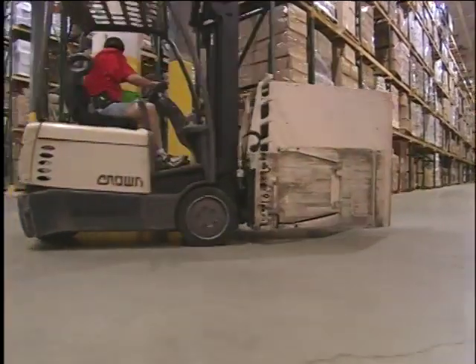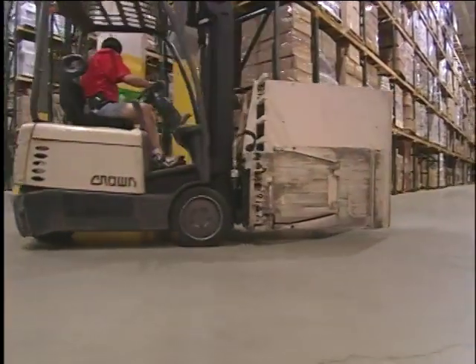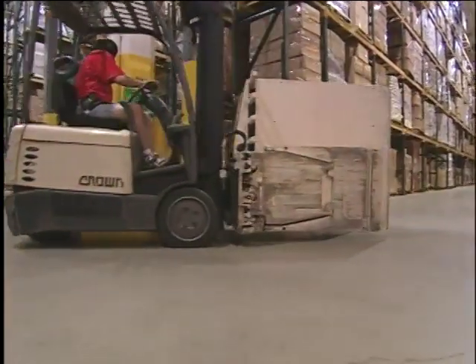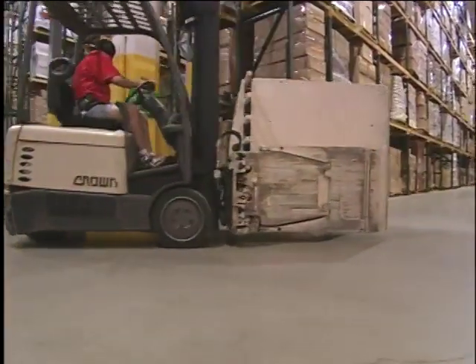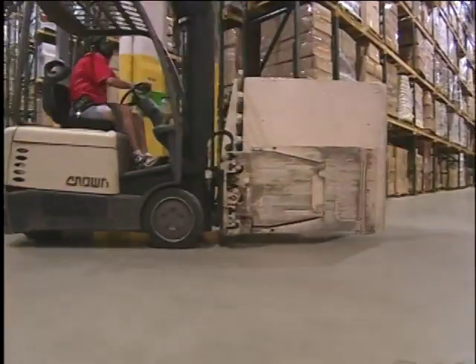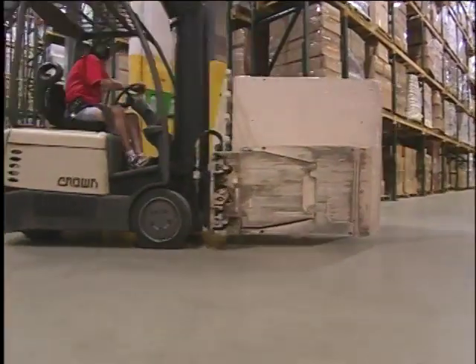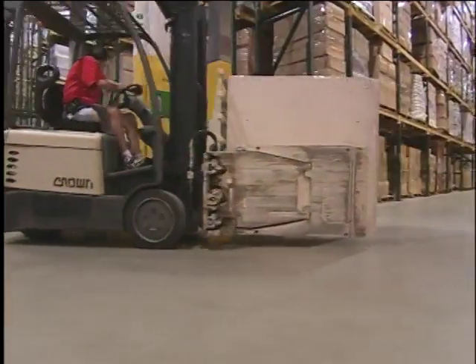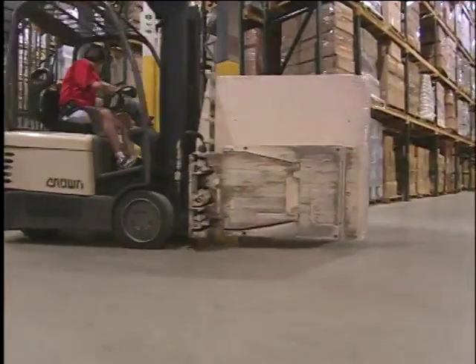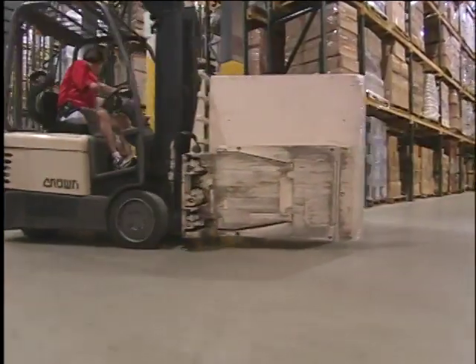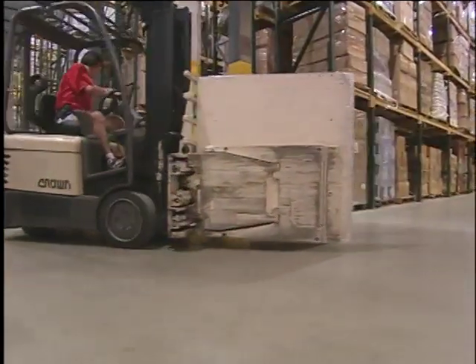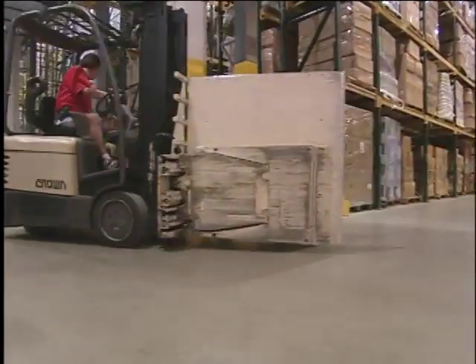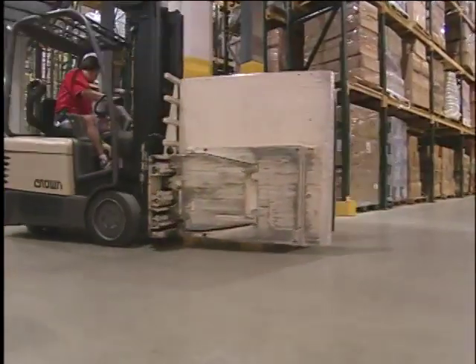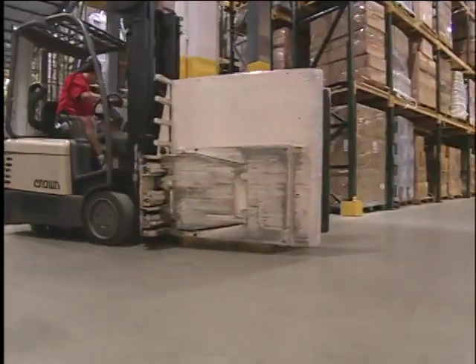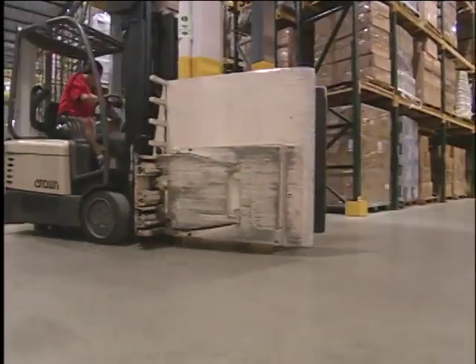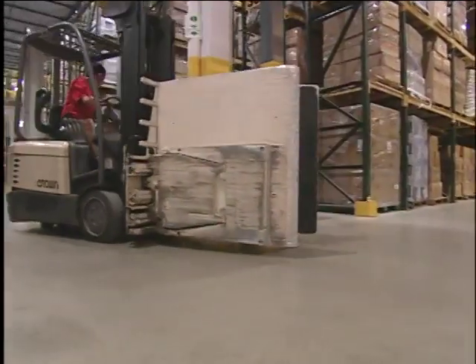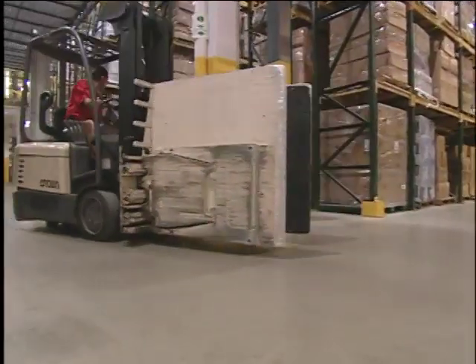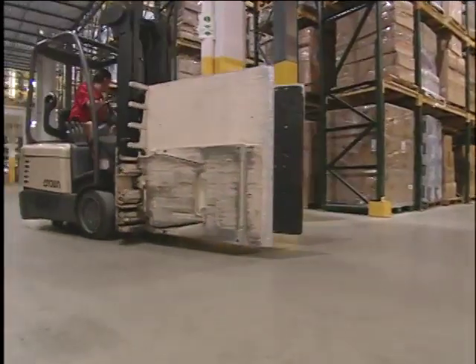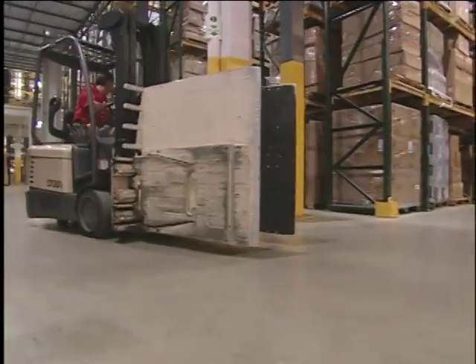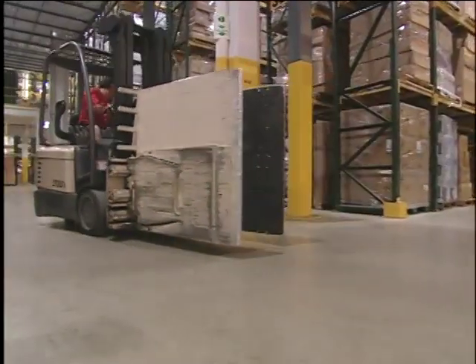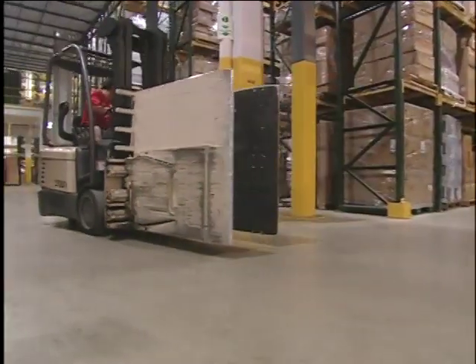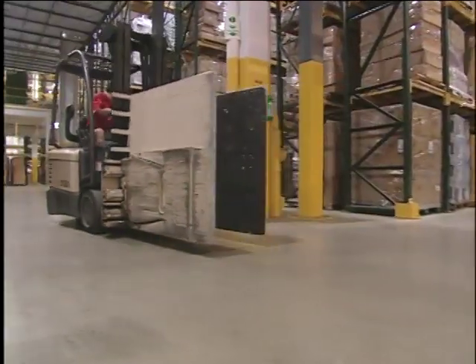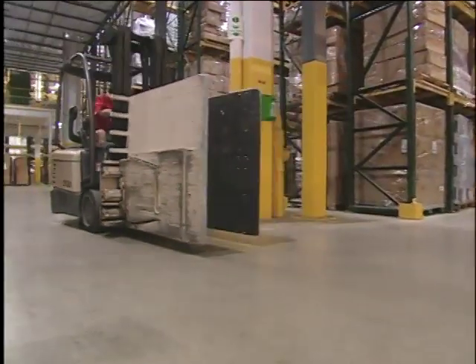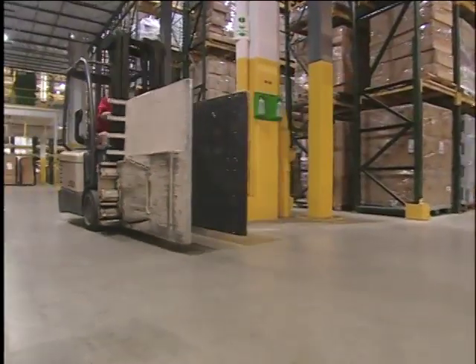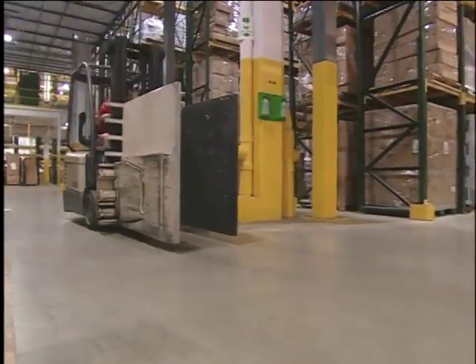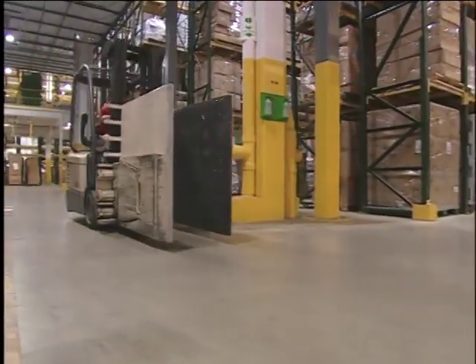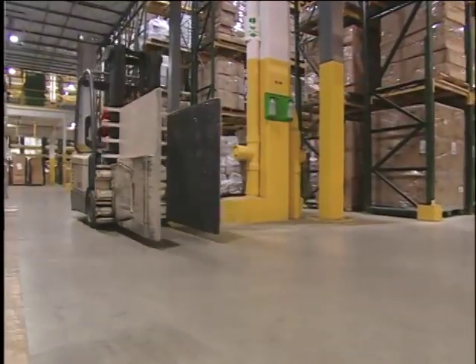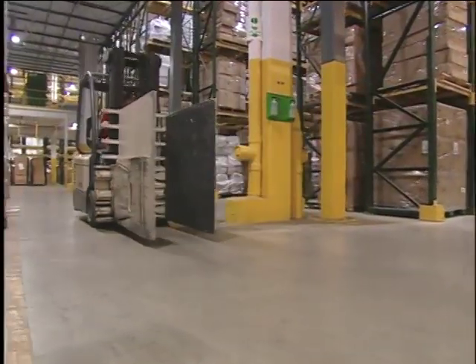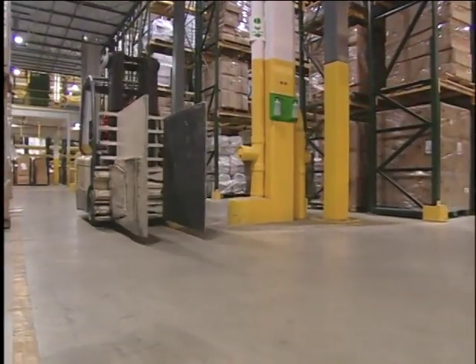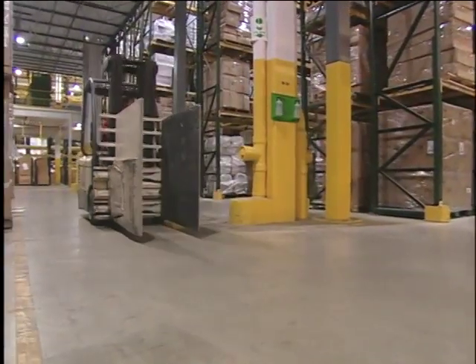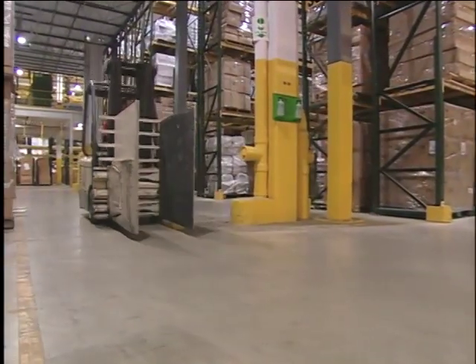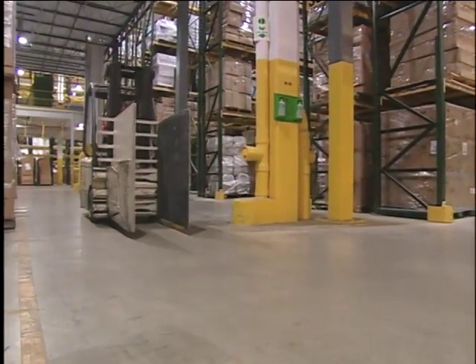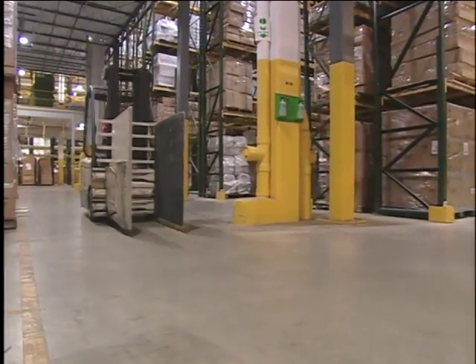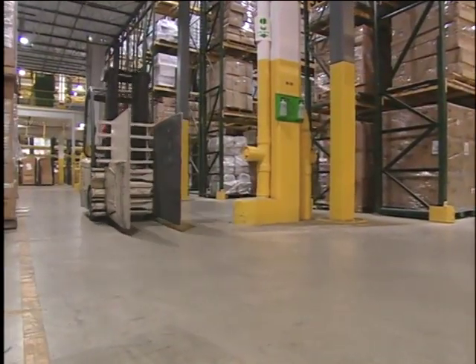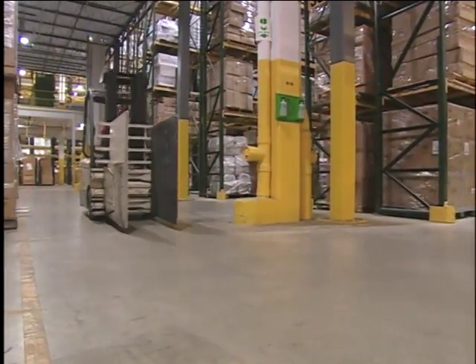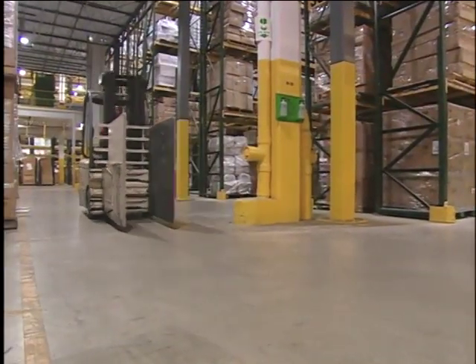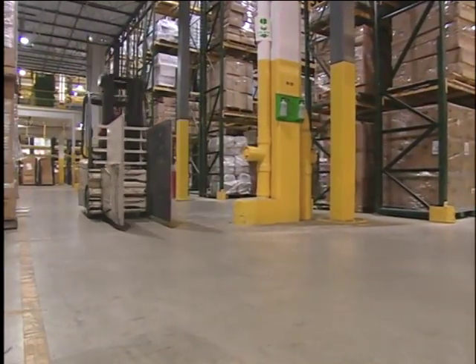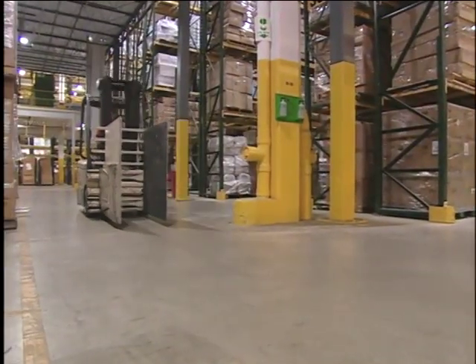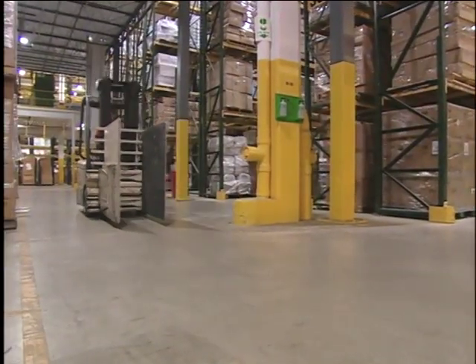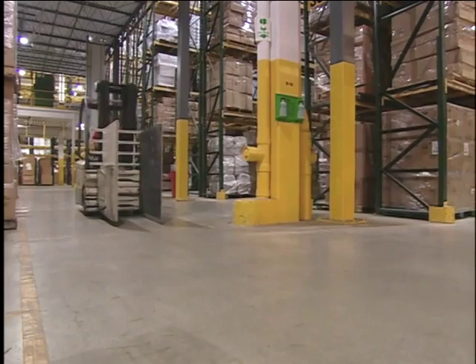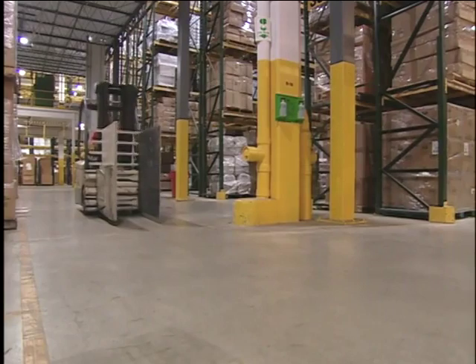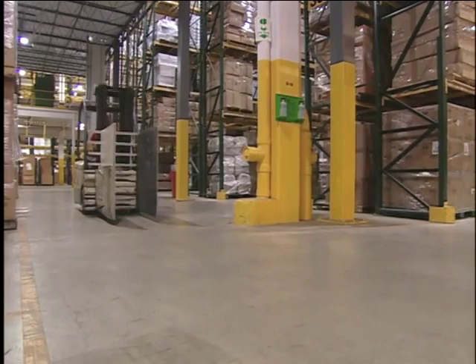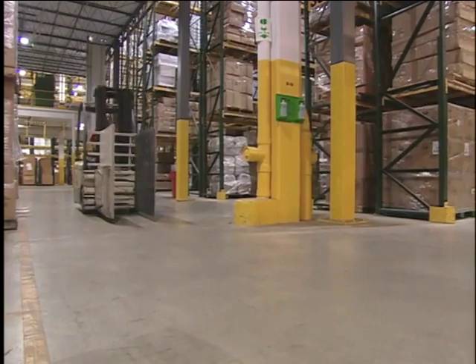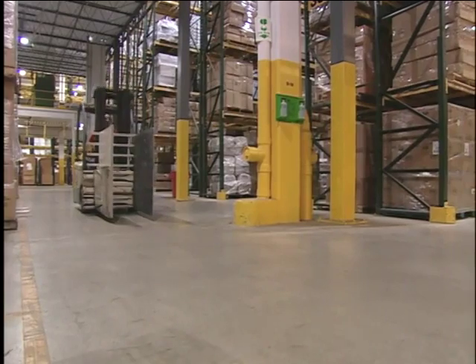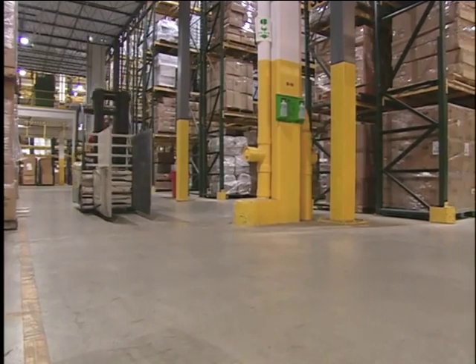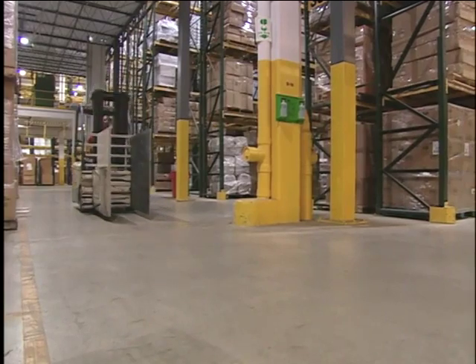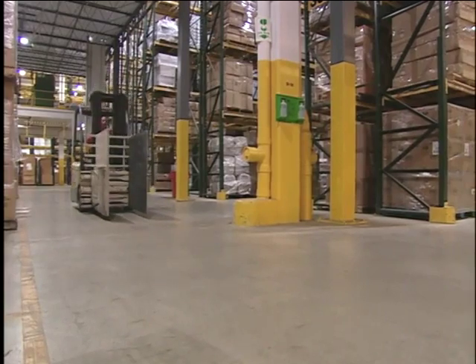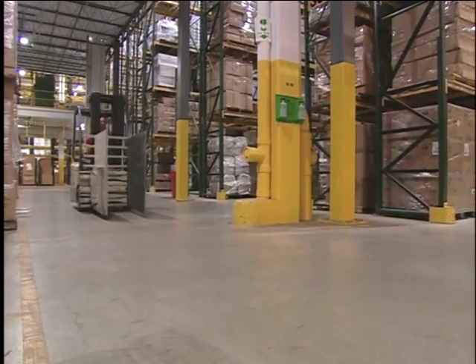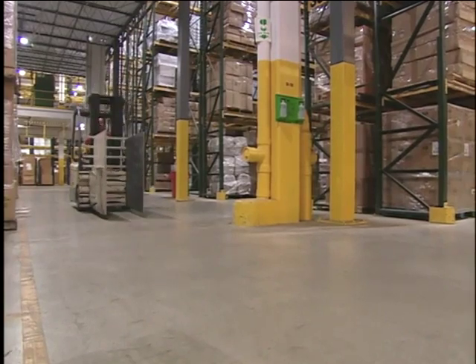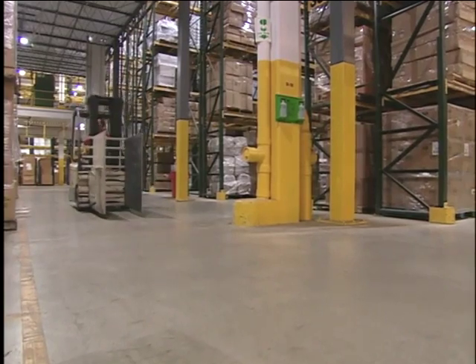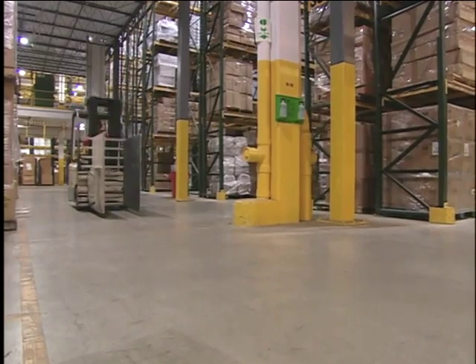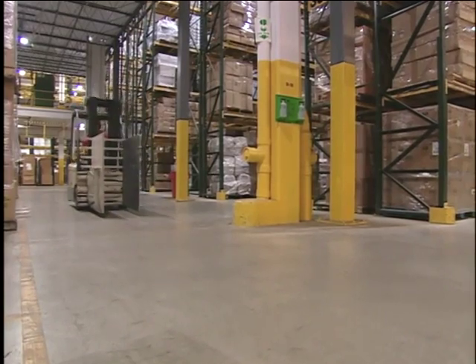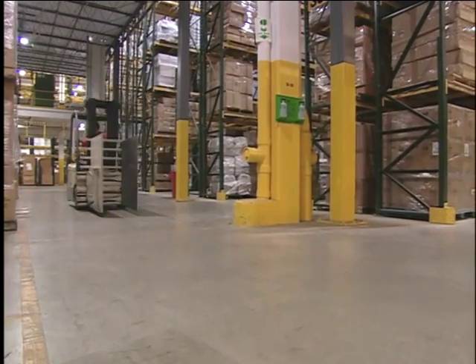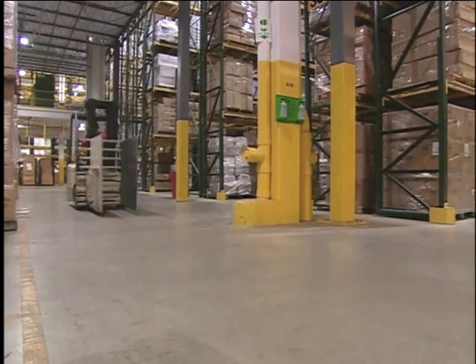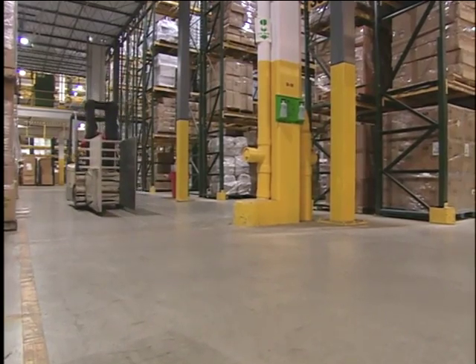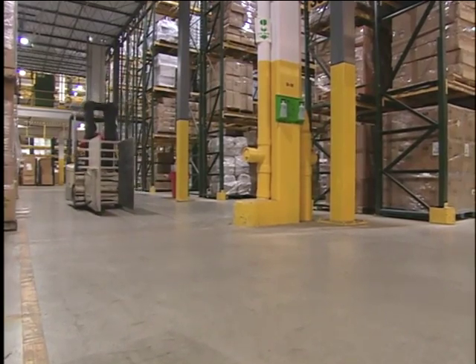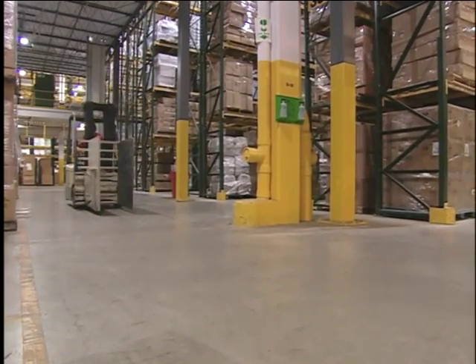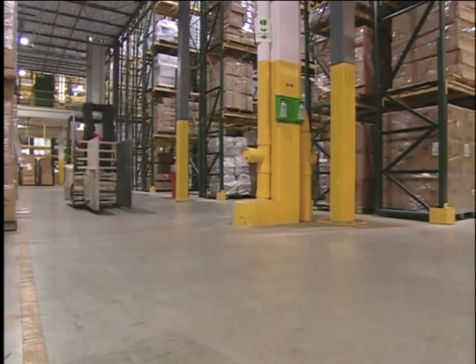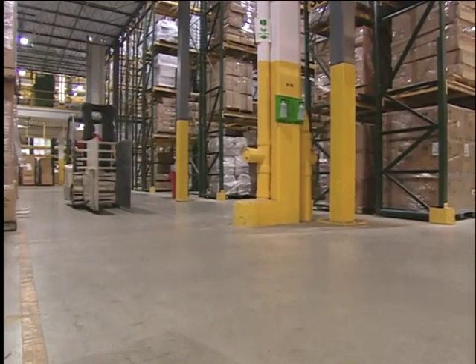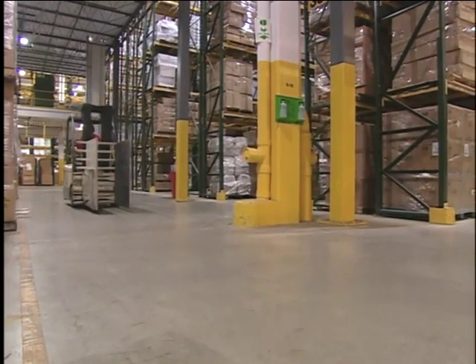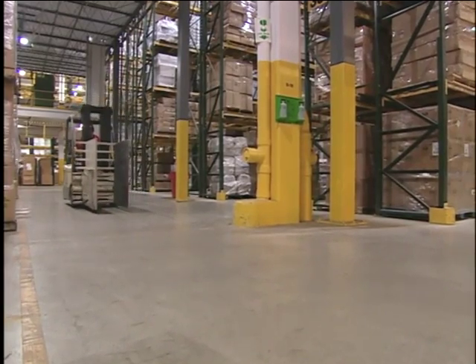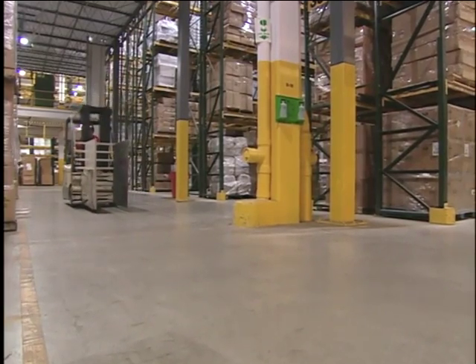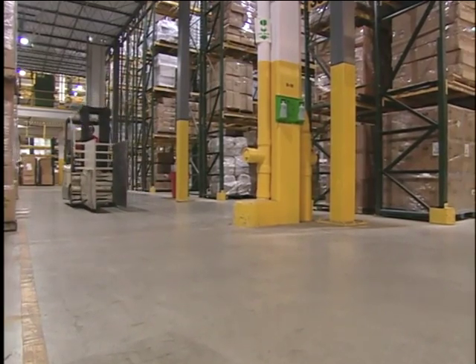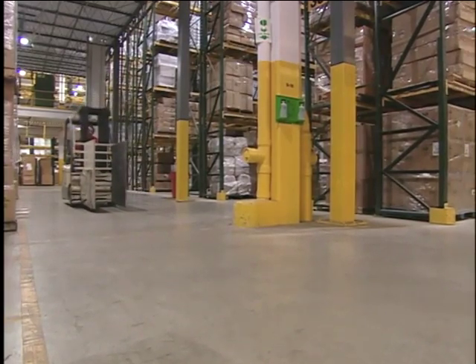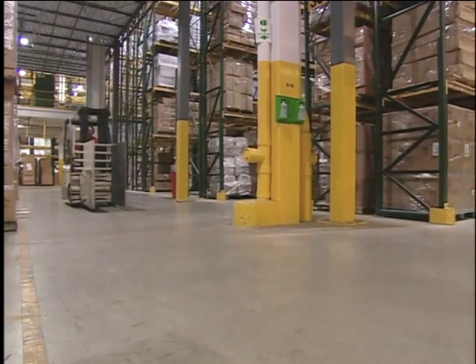Even without a load, a forklift can tip over, so it's important not to drive fast or round corners too quickly.